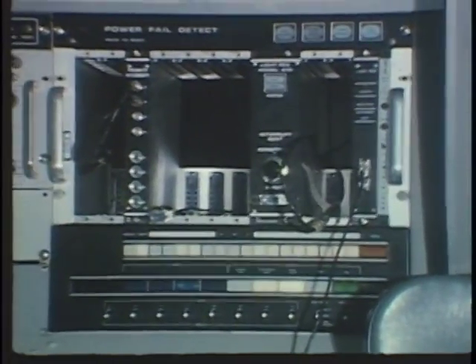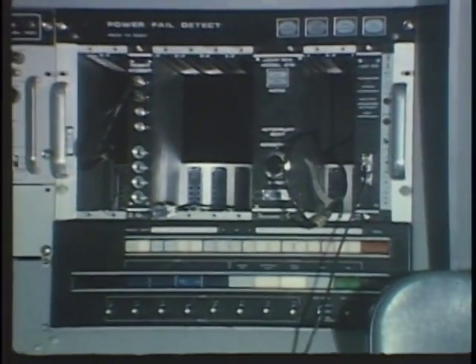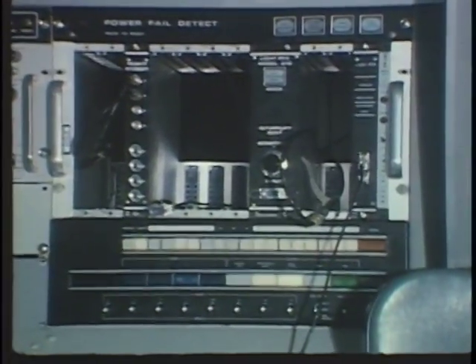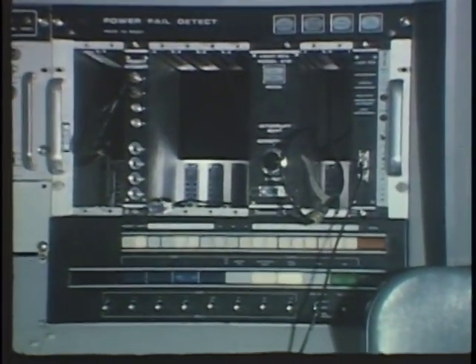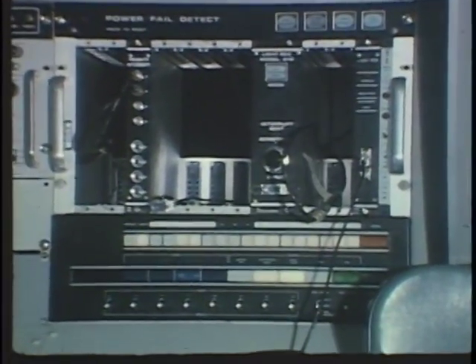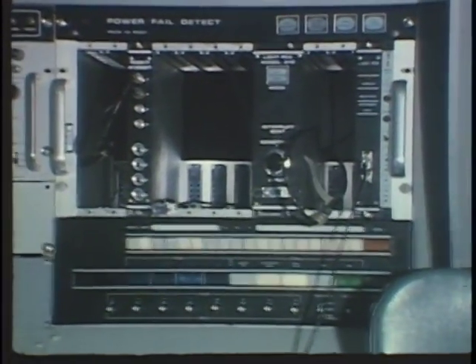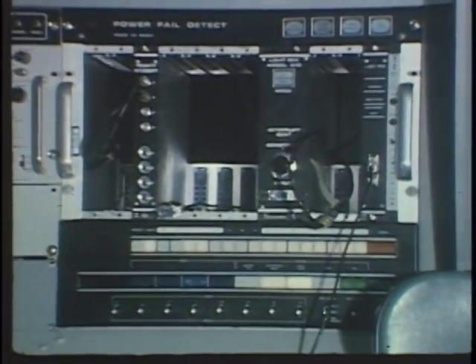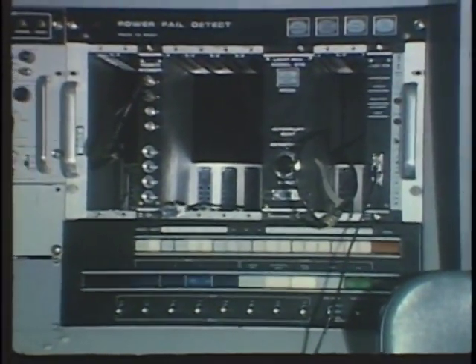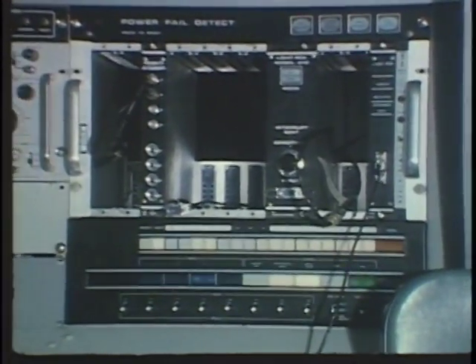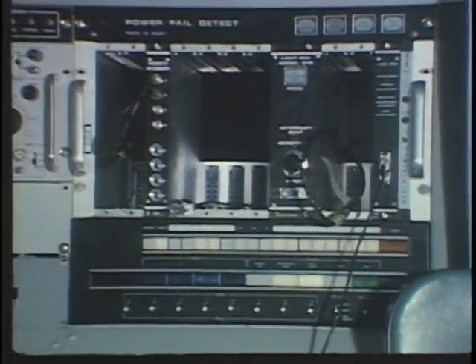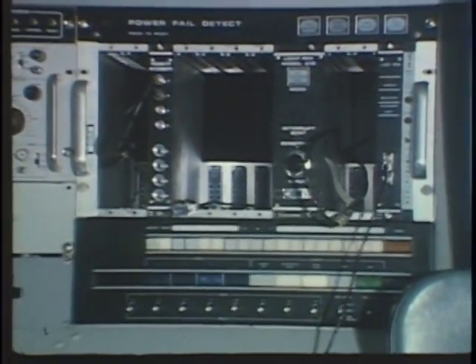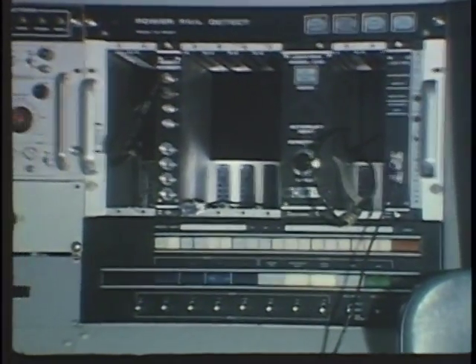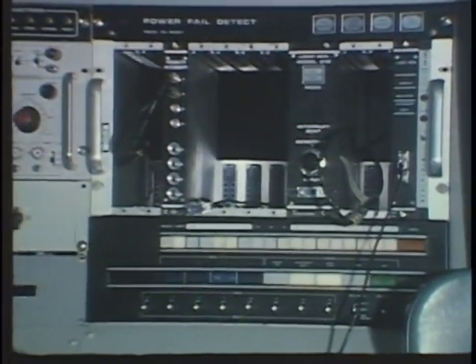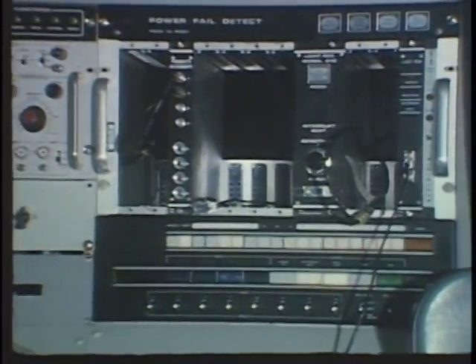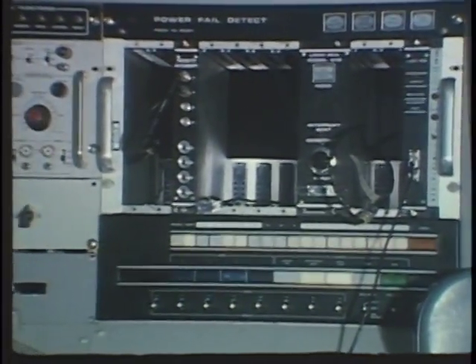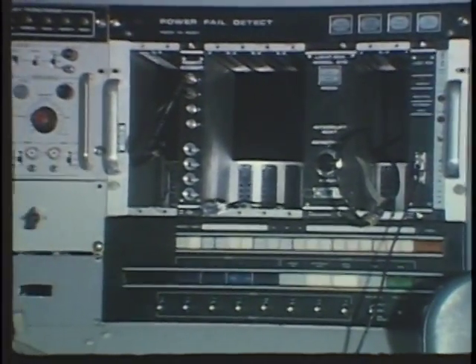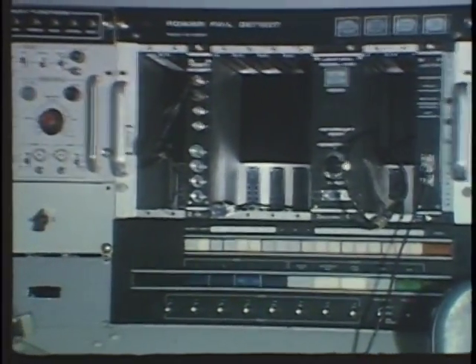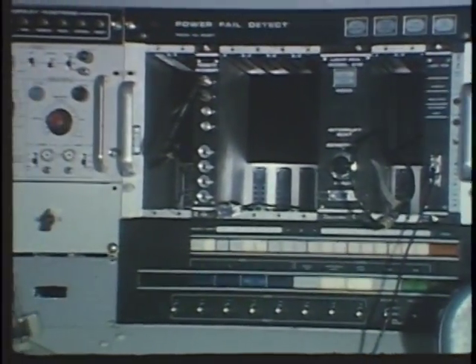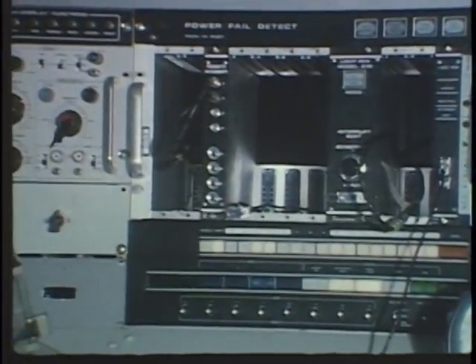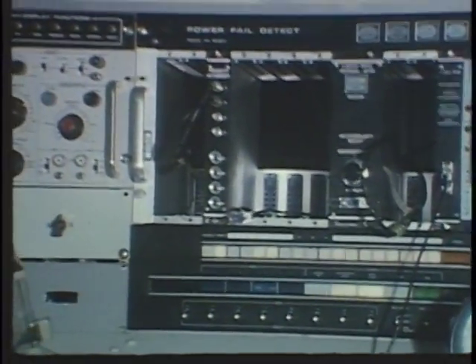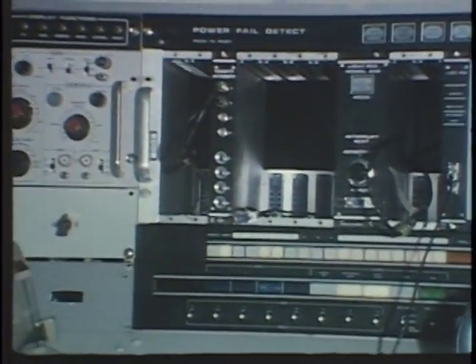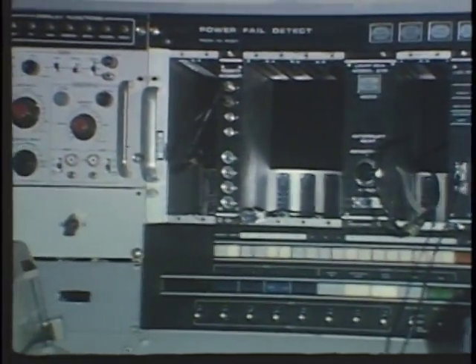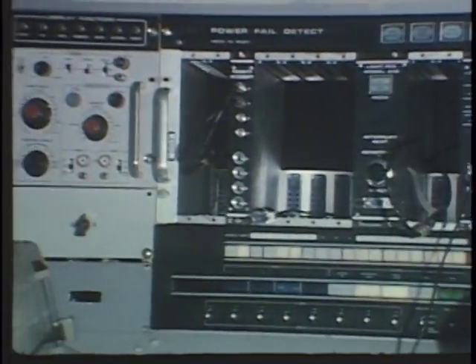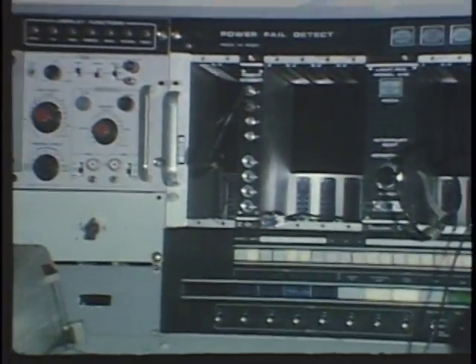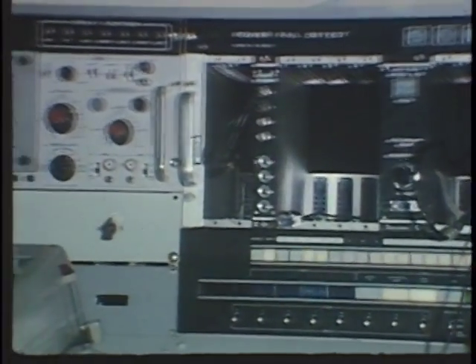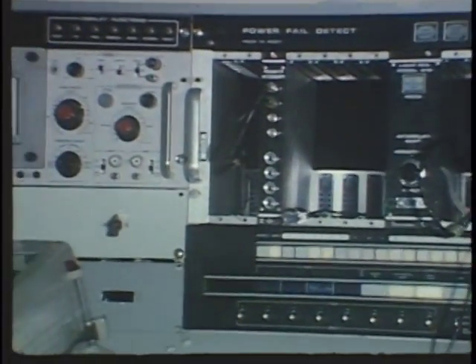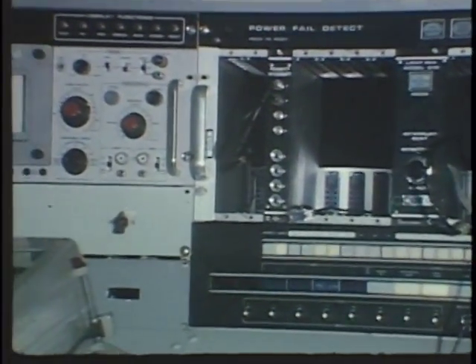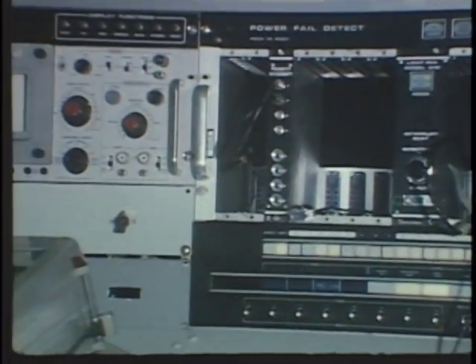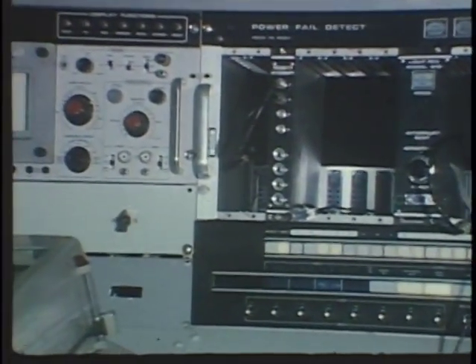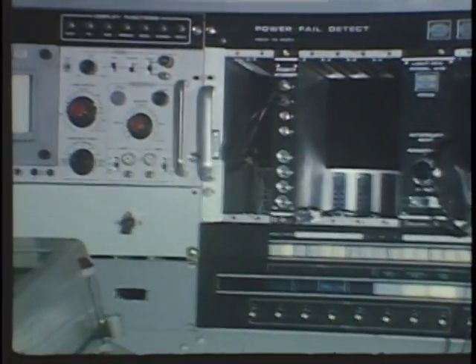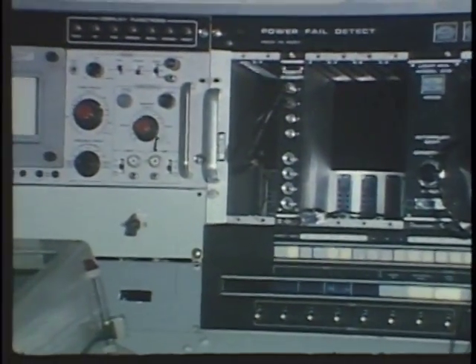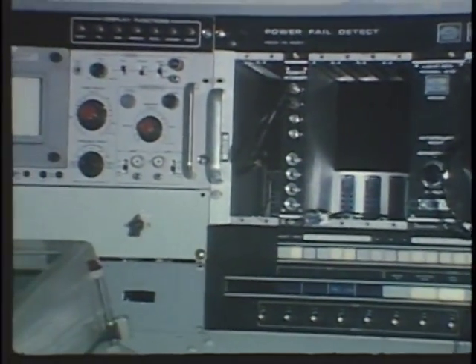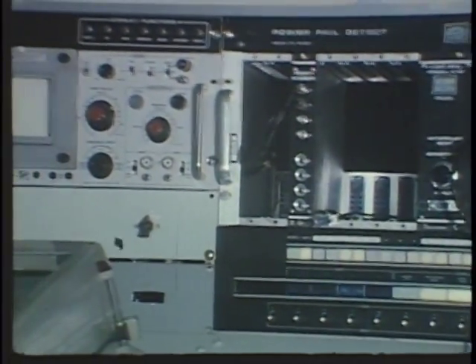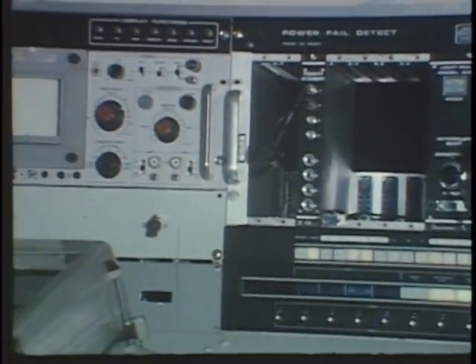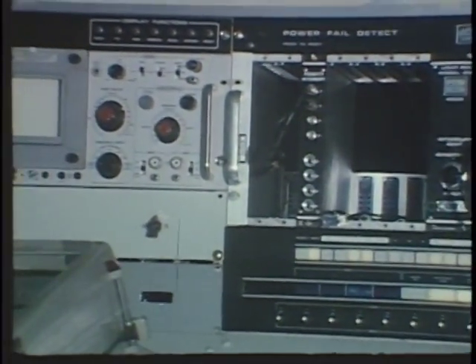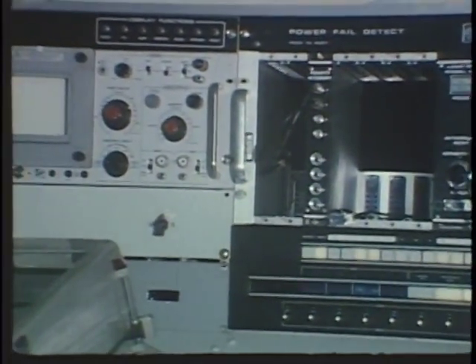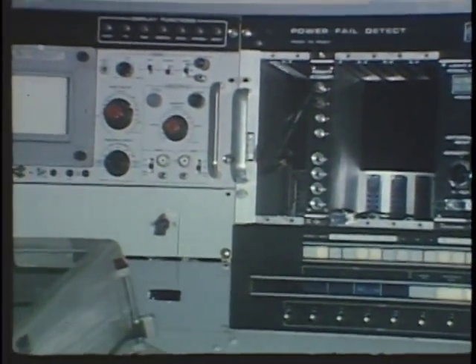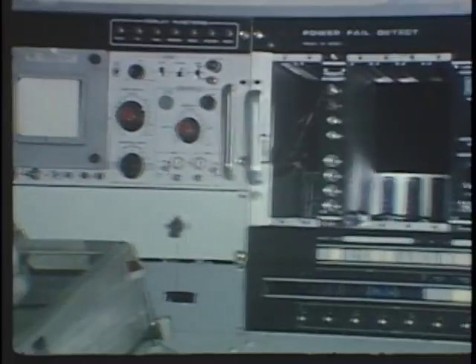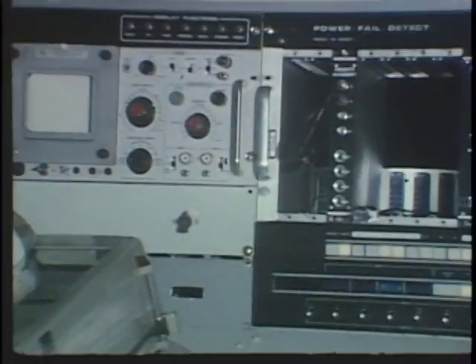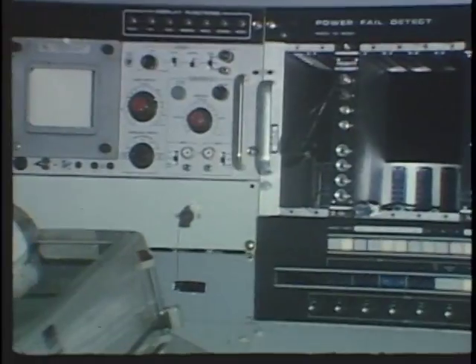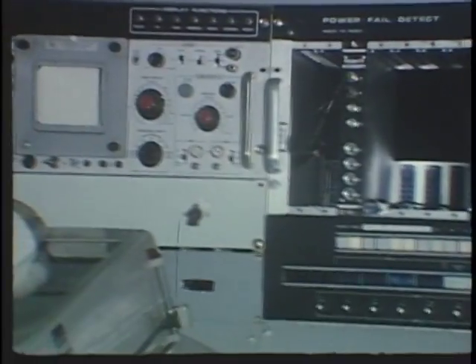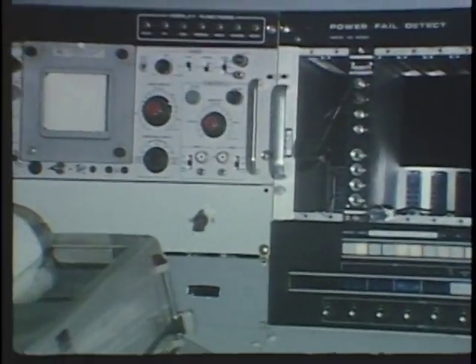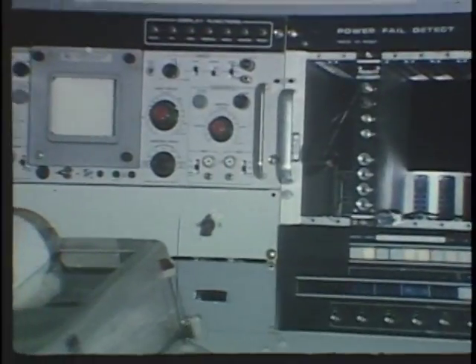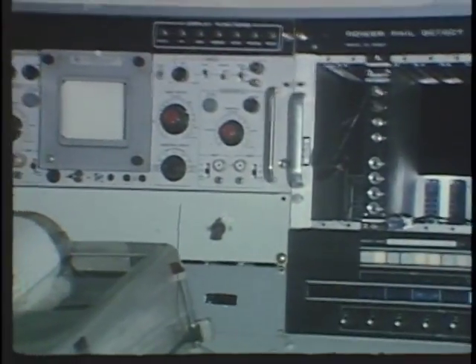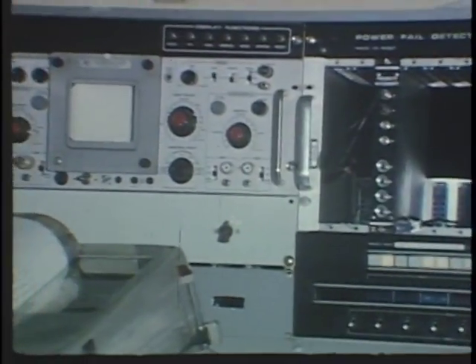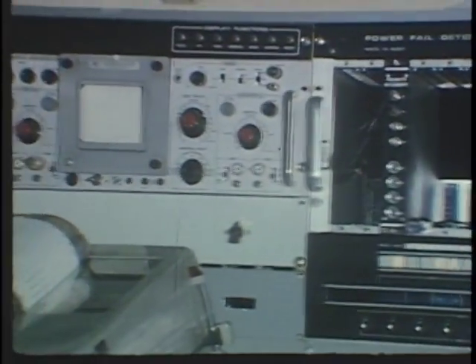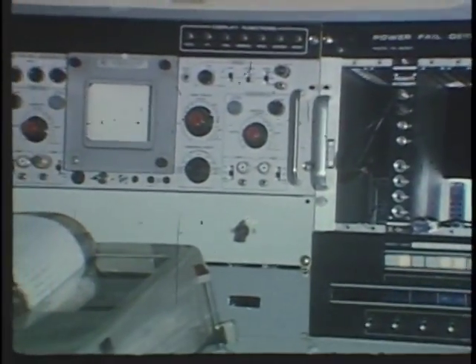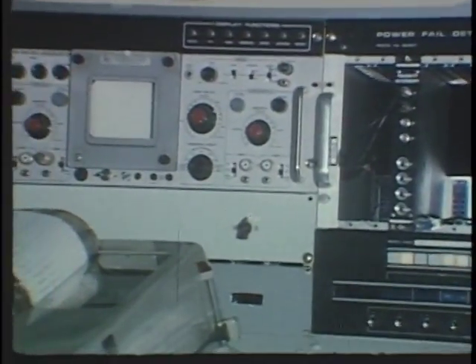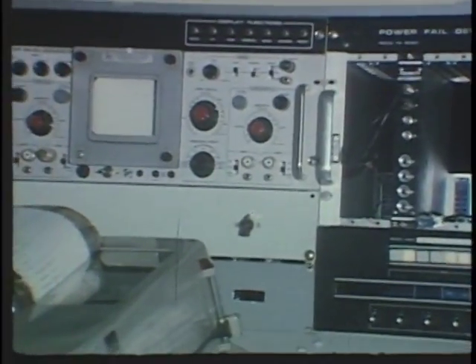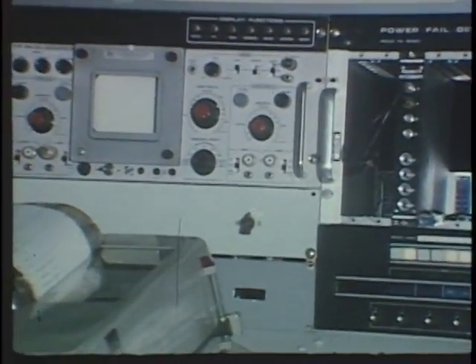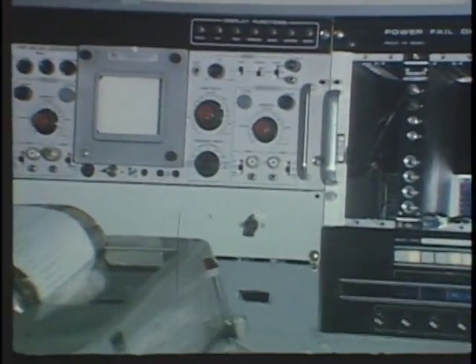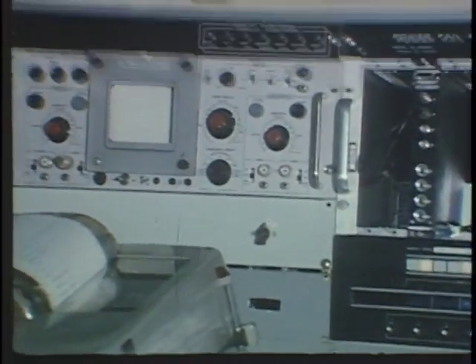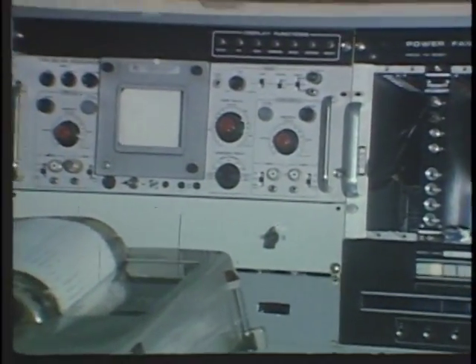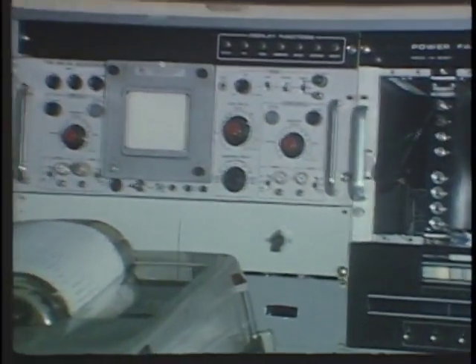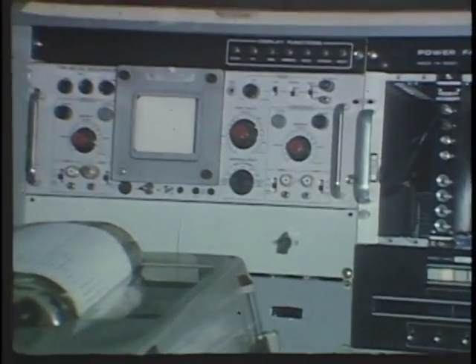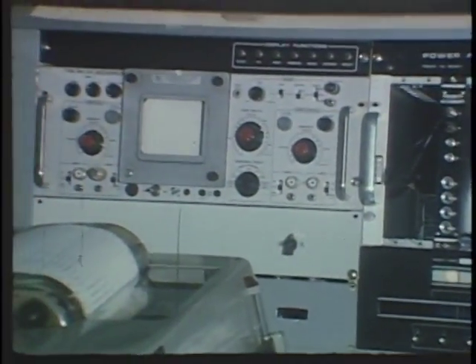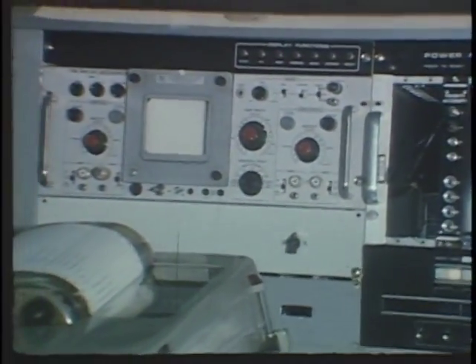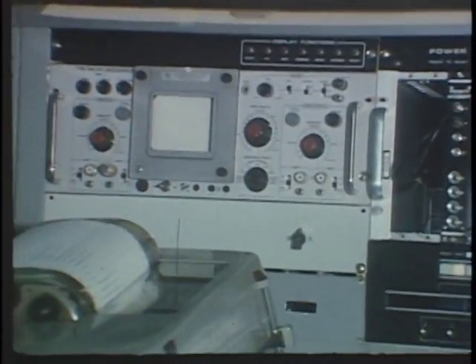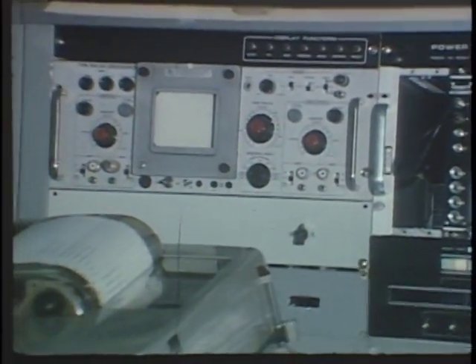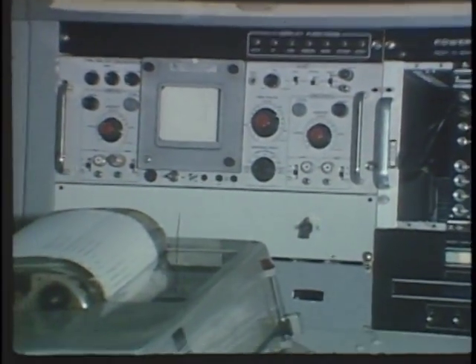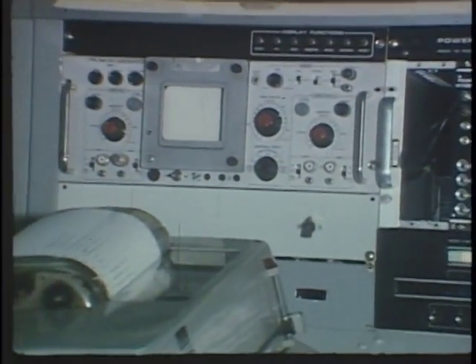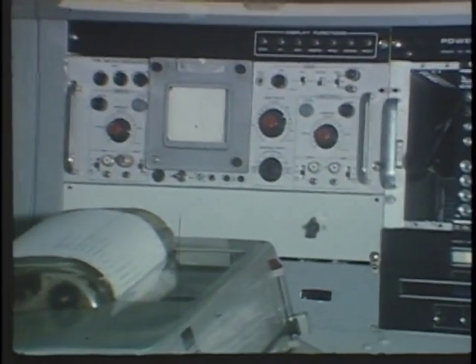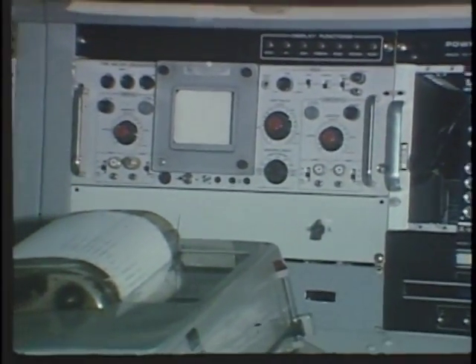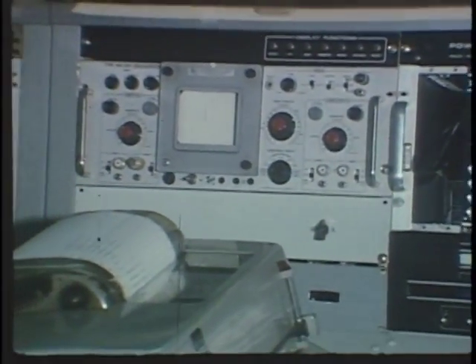We have the control desk largely set up from left to right in the manner in which the beam passes through the accelerator.